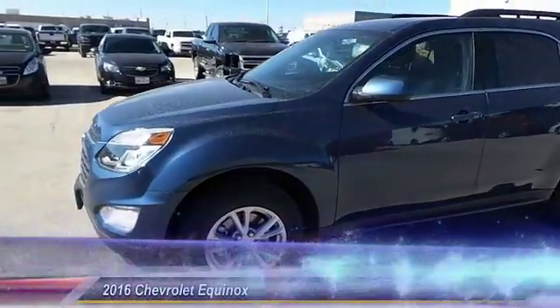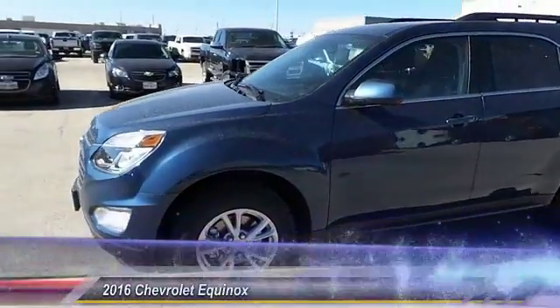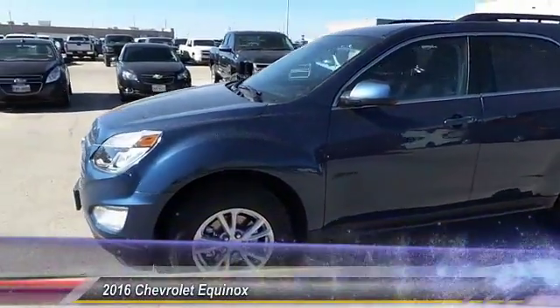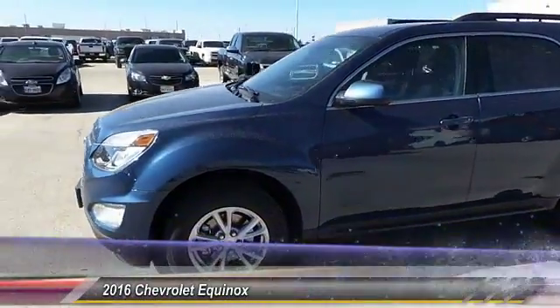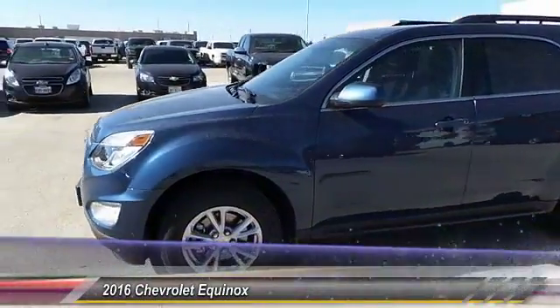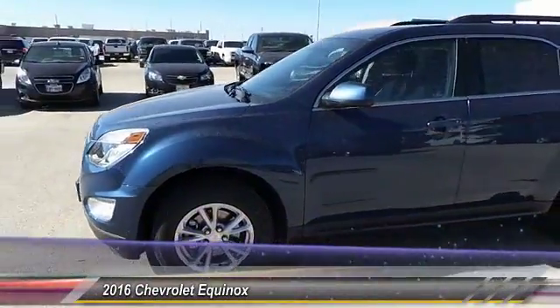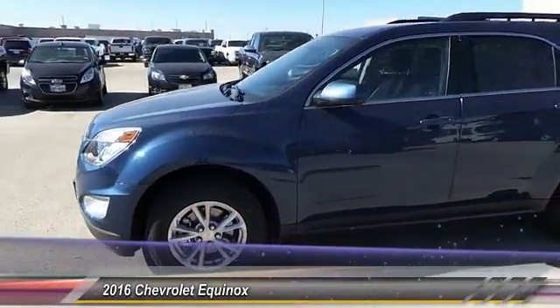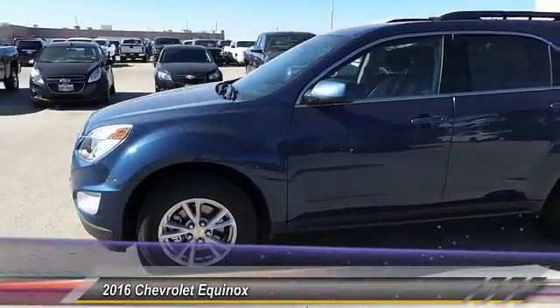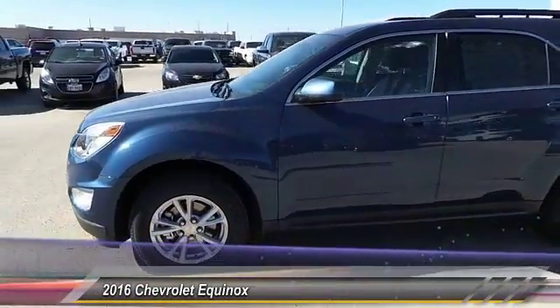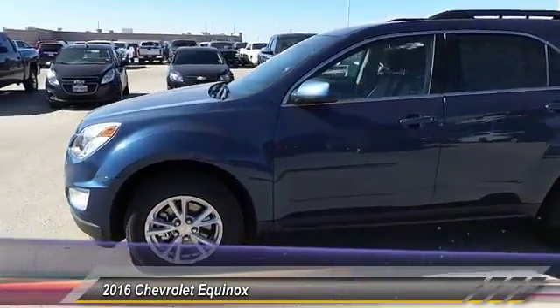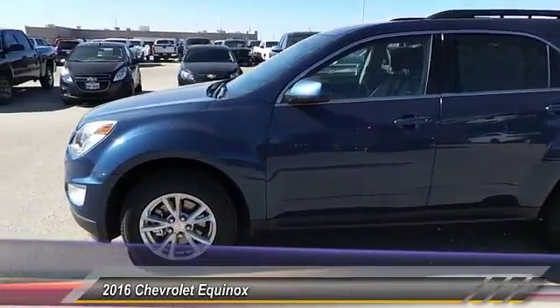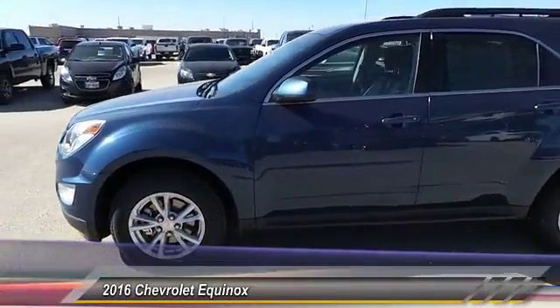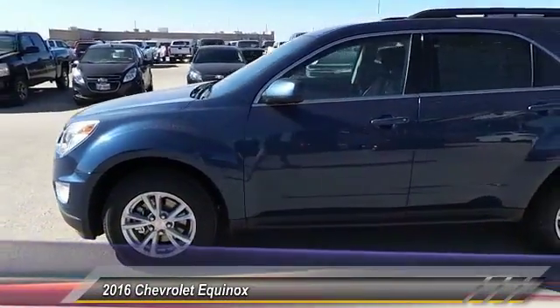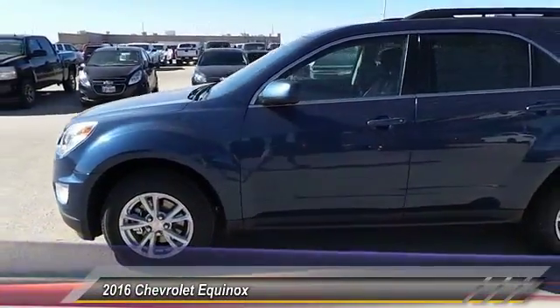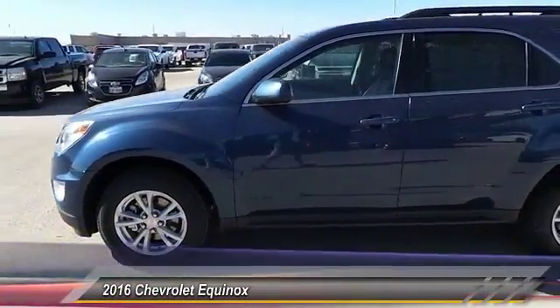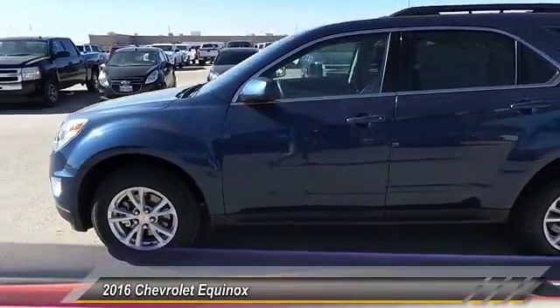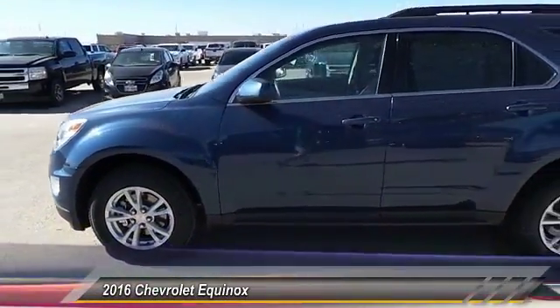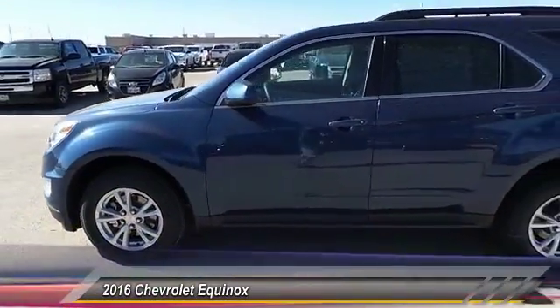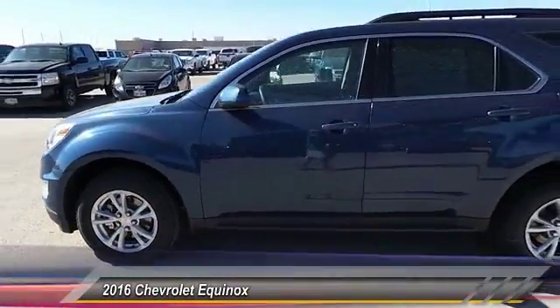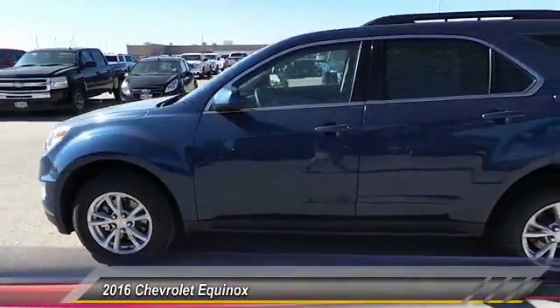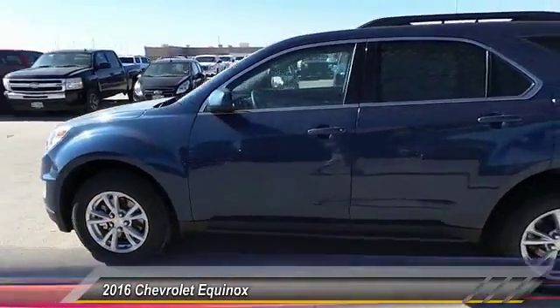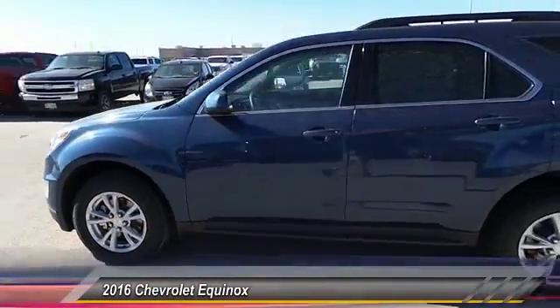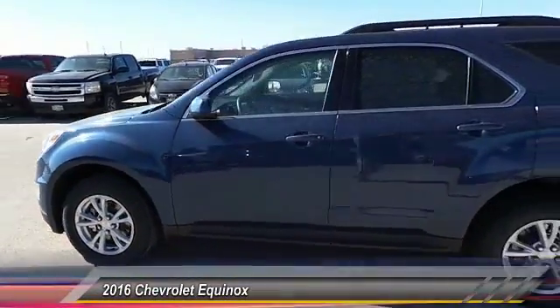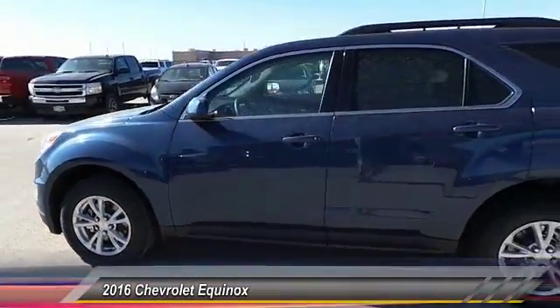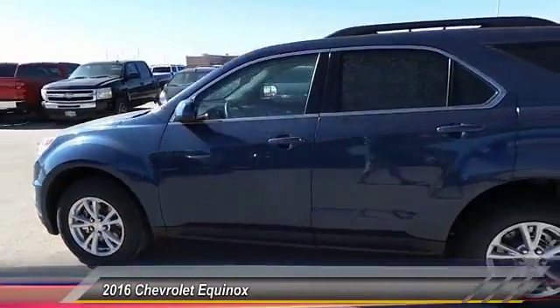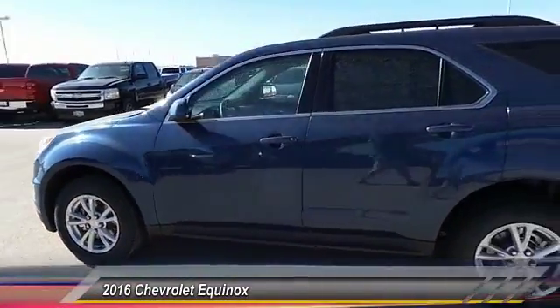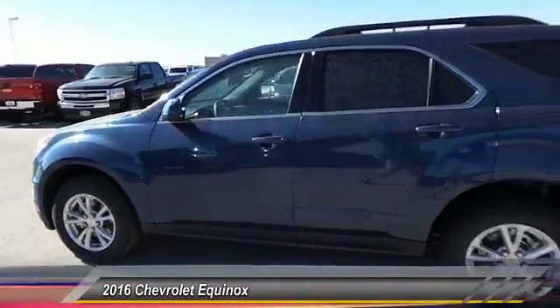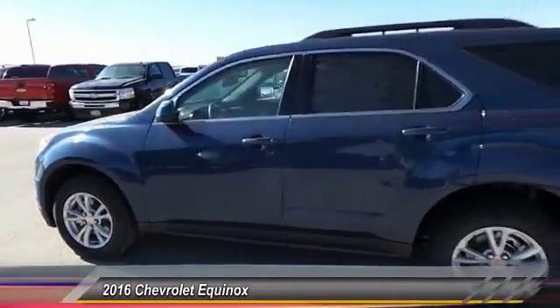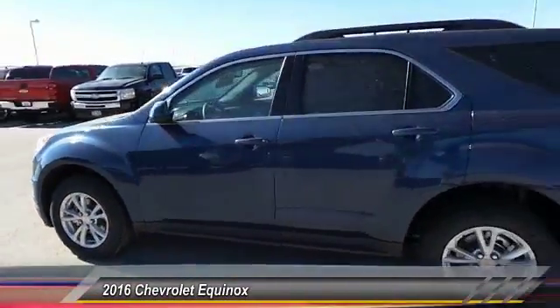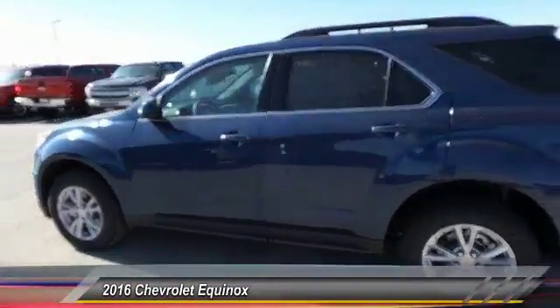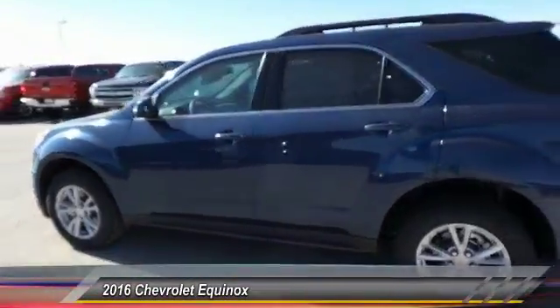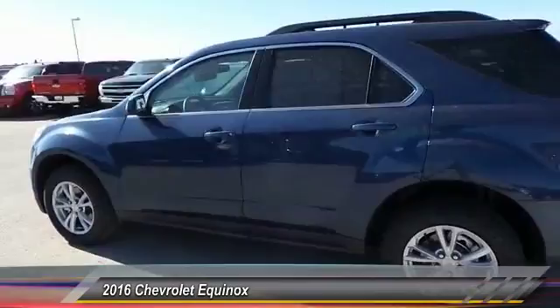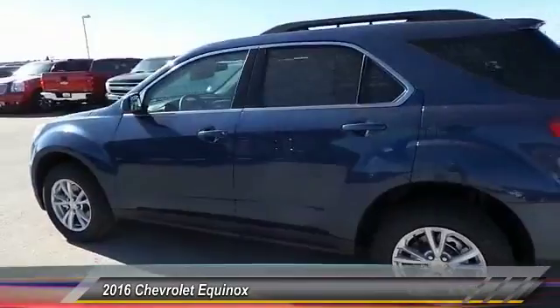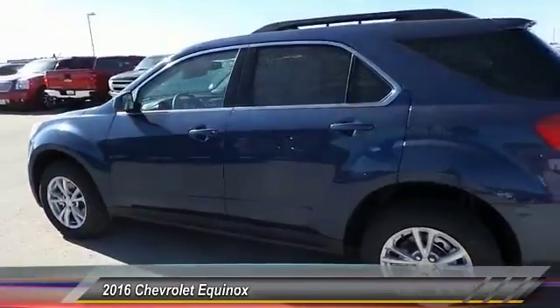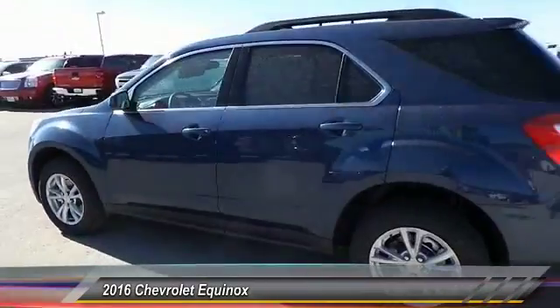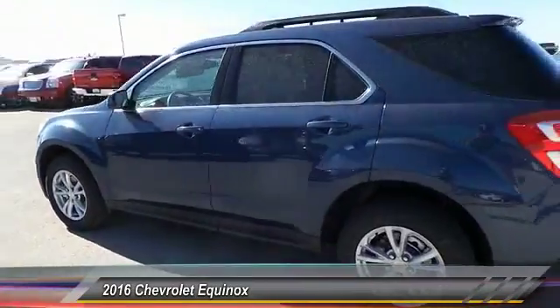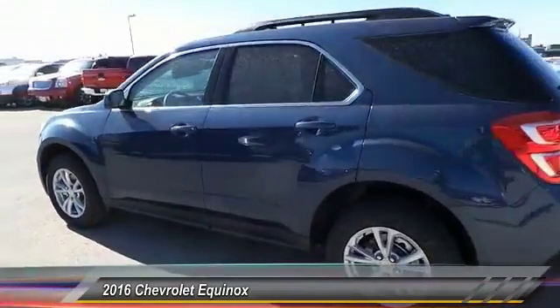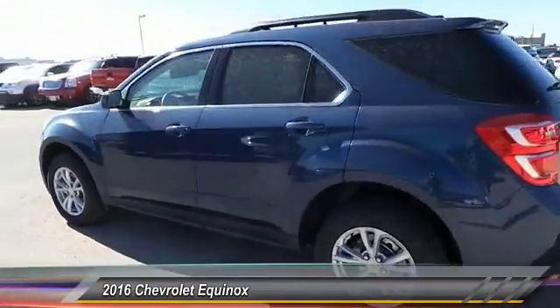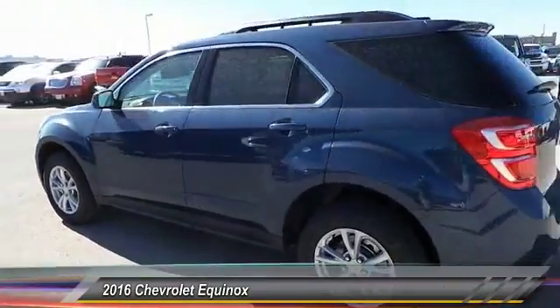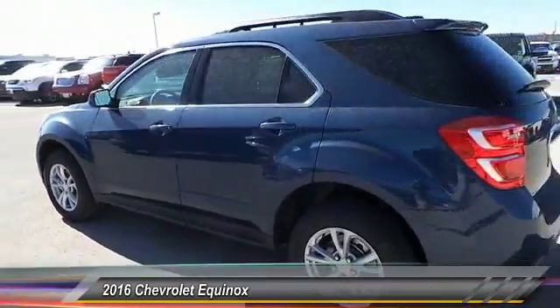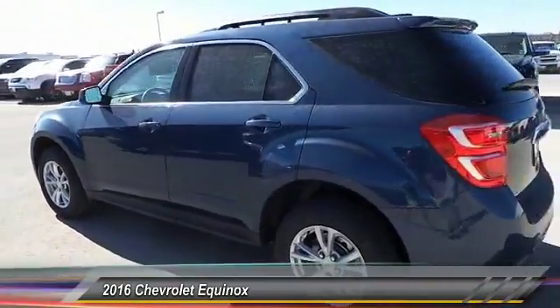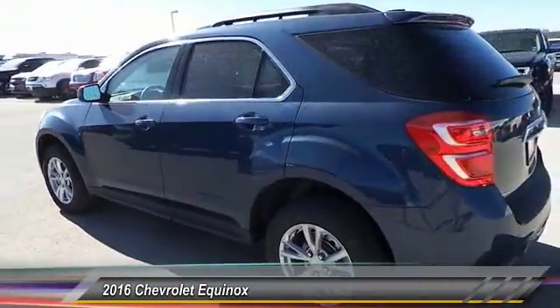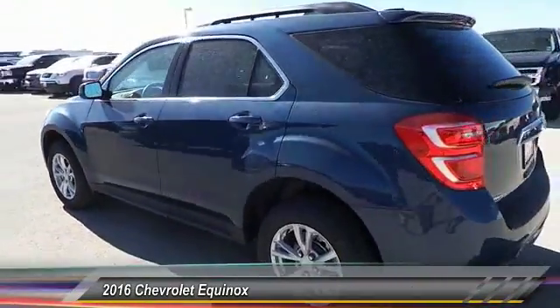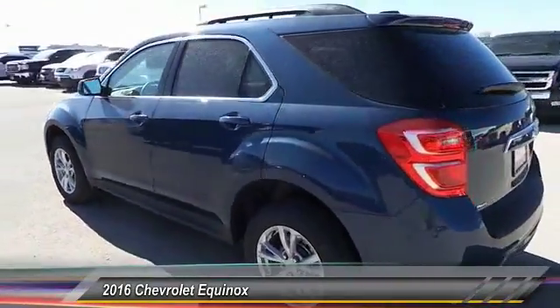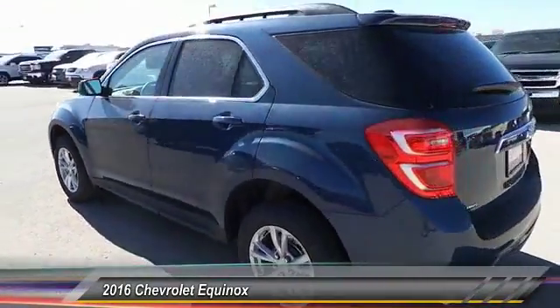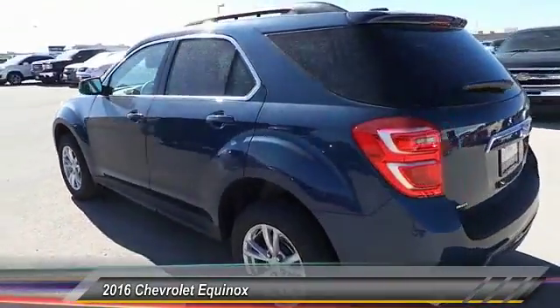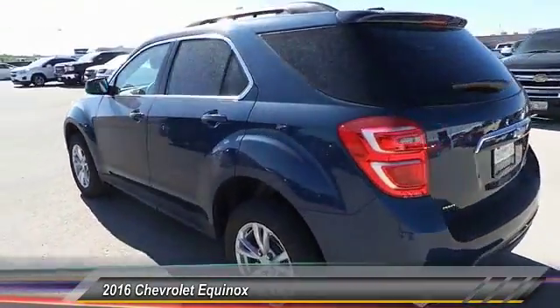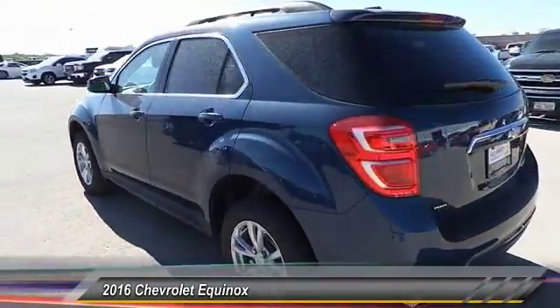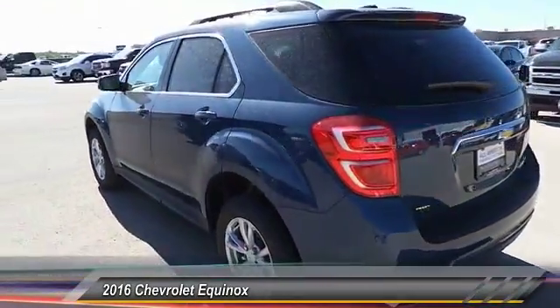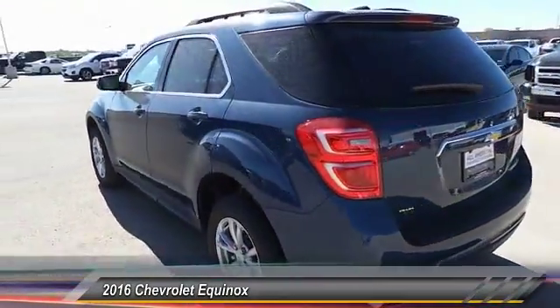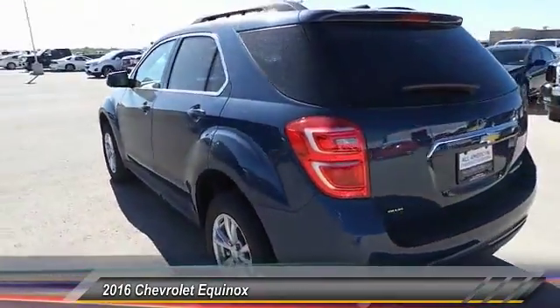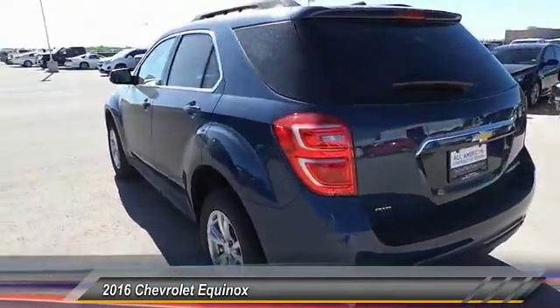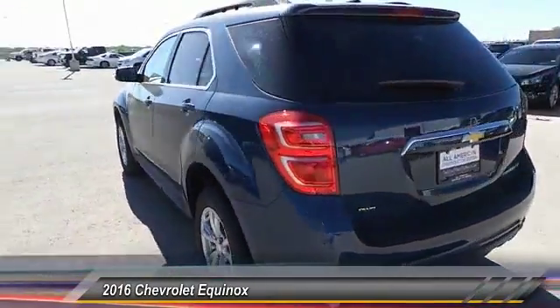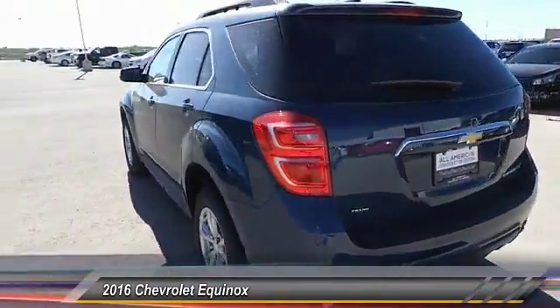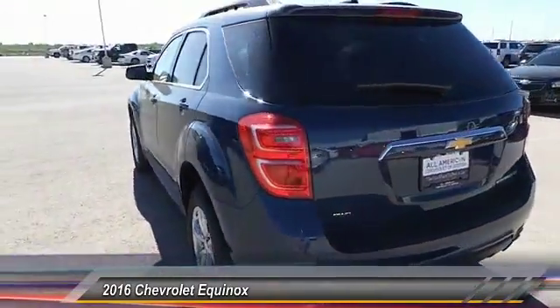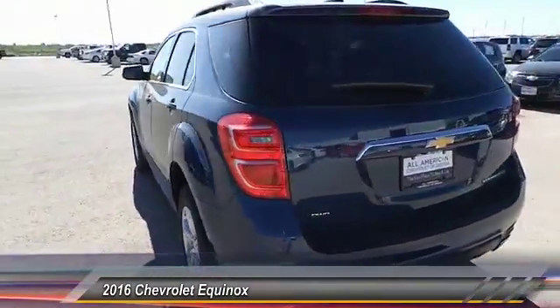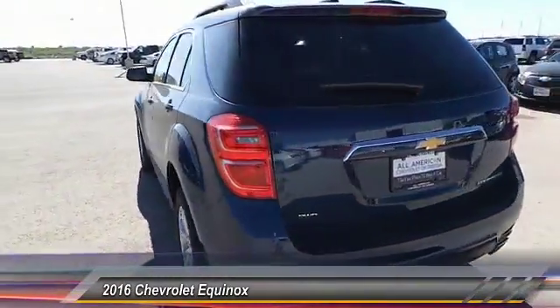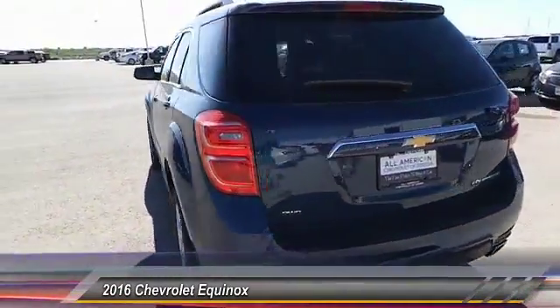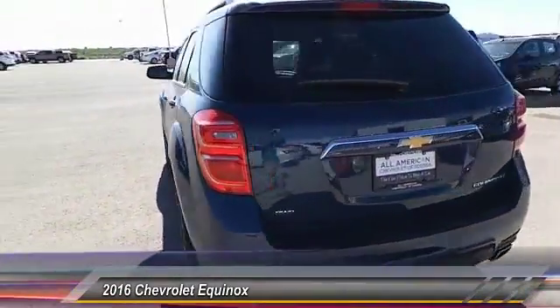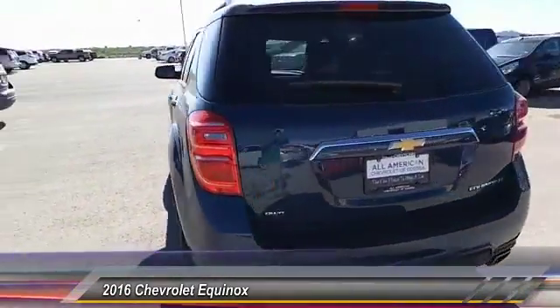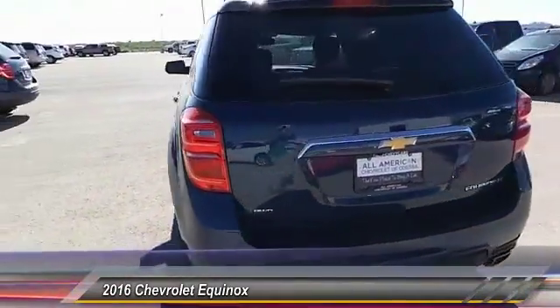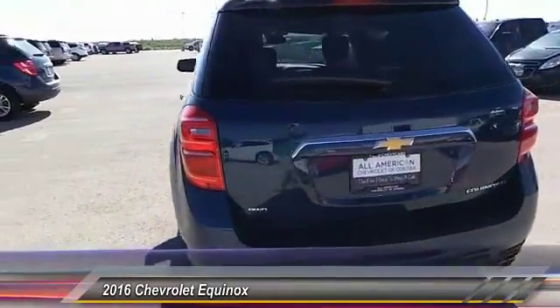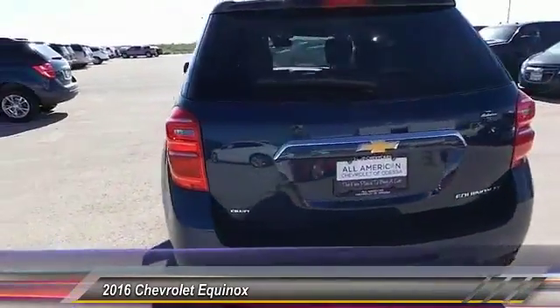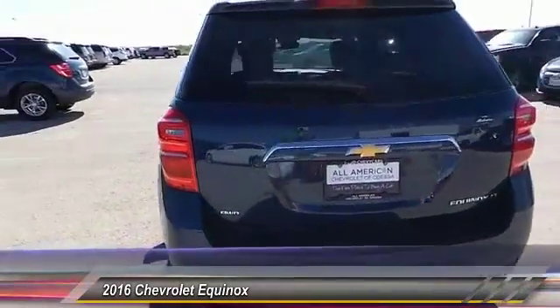2016 Equinox. Fuel efficiency, safety, and value equals the Chevy Equinox.